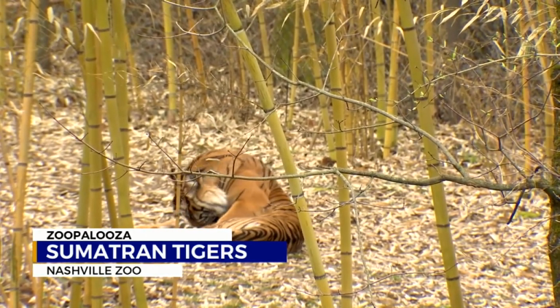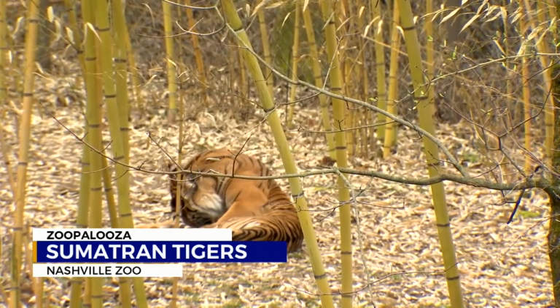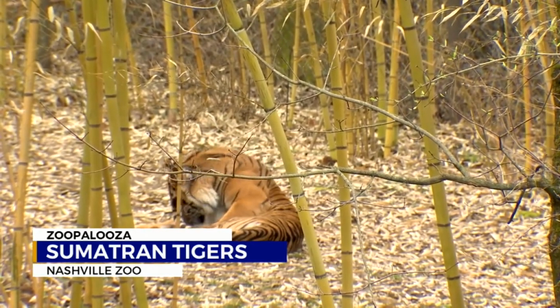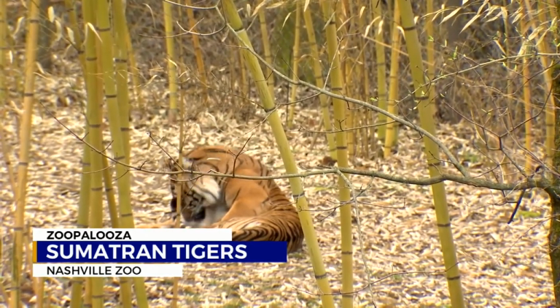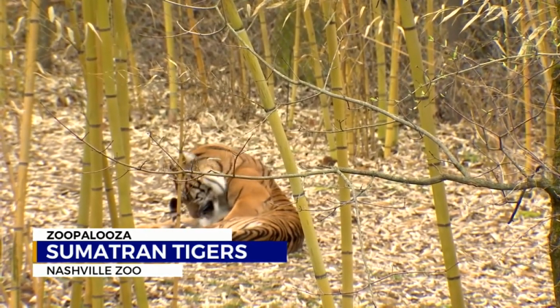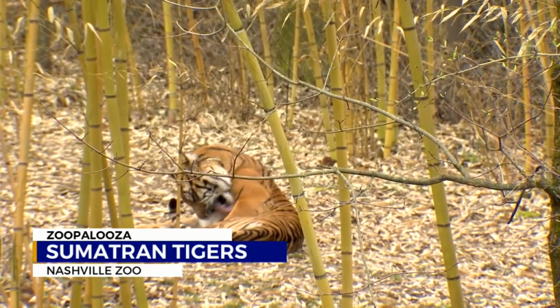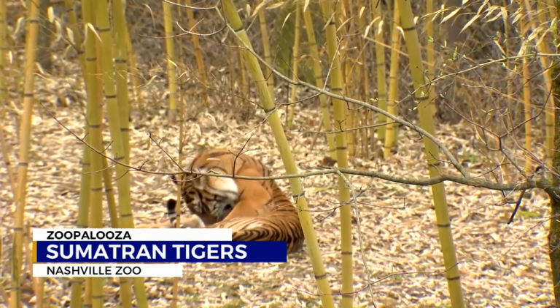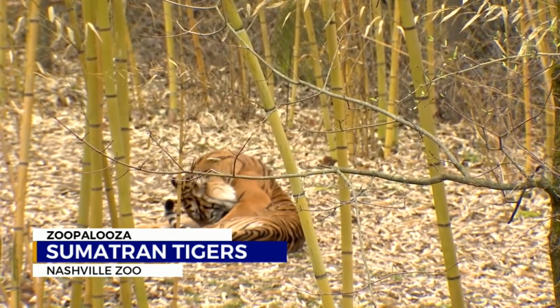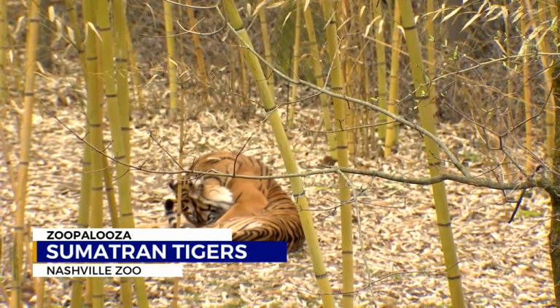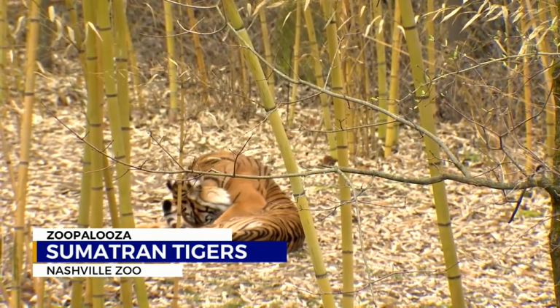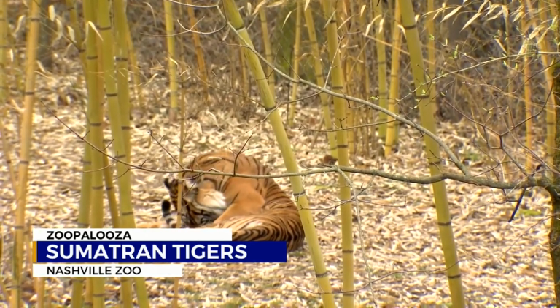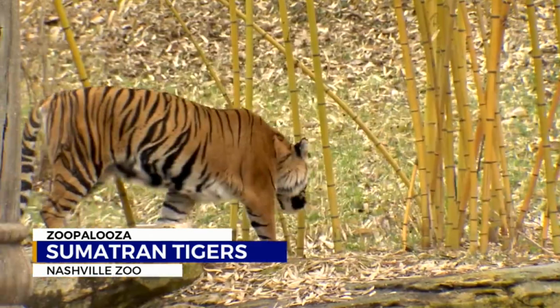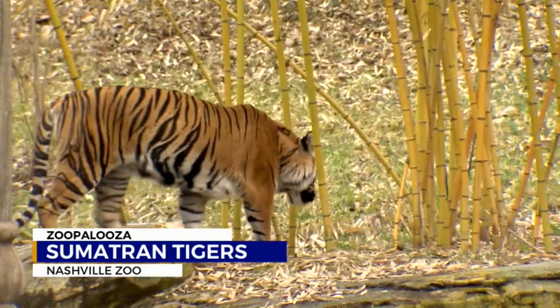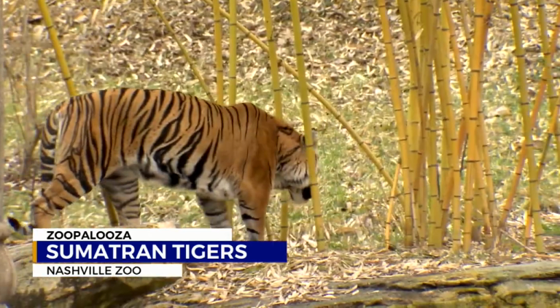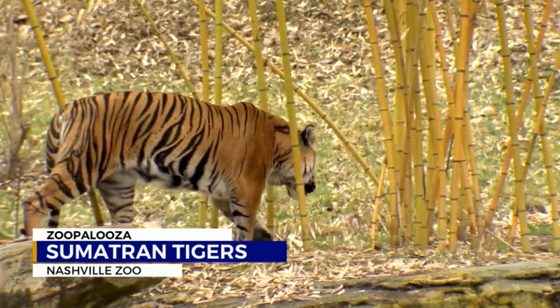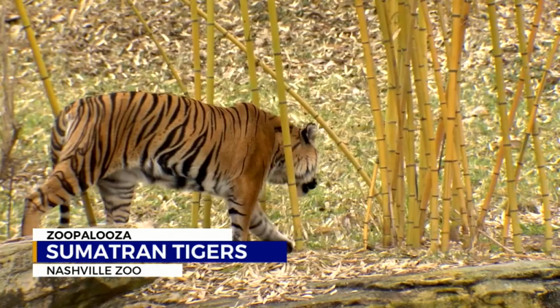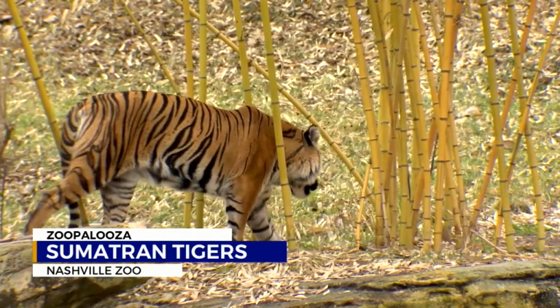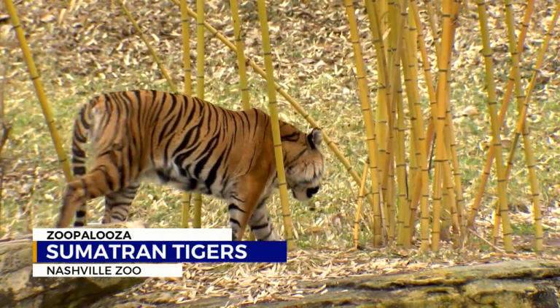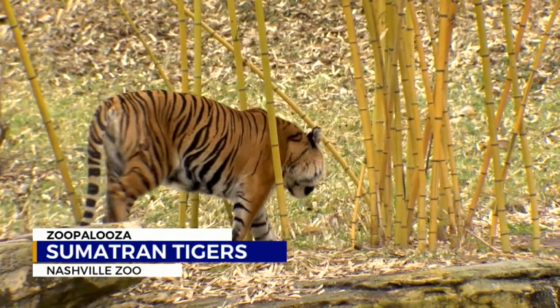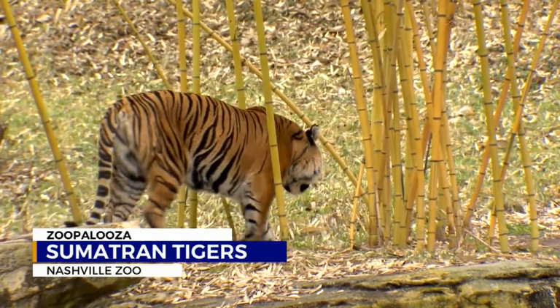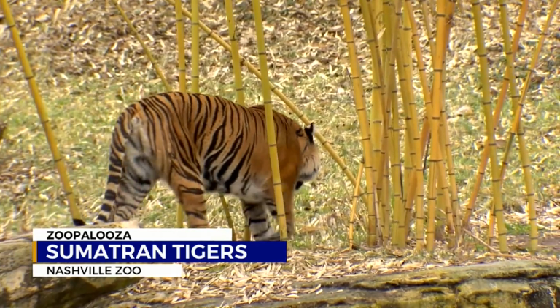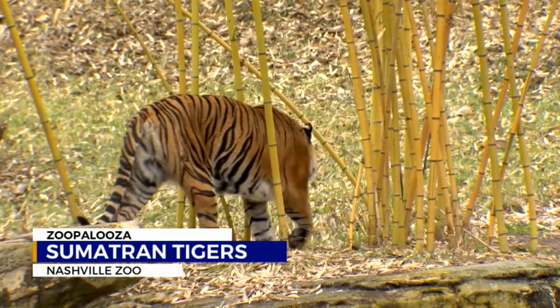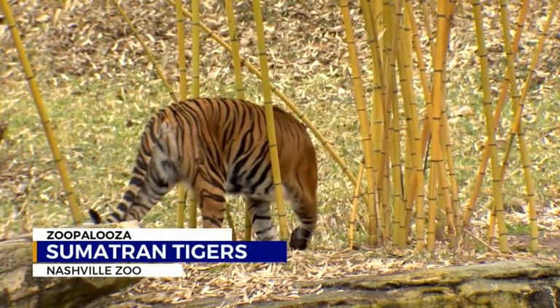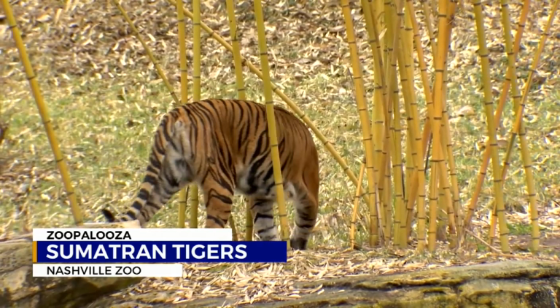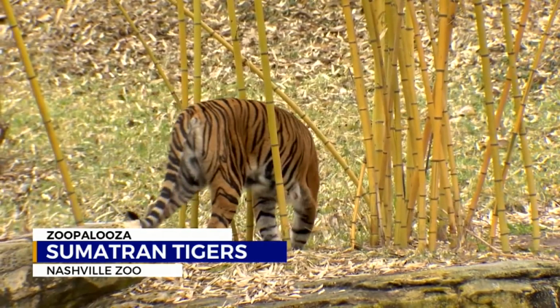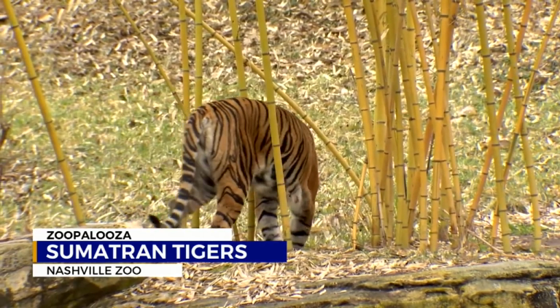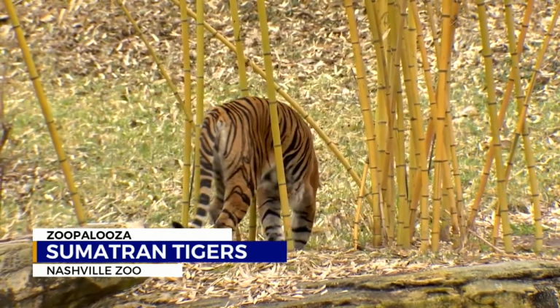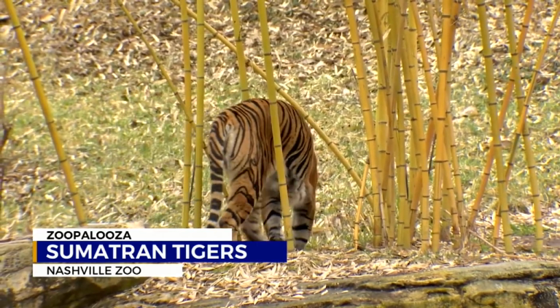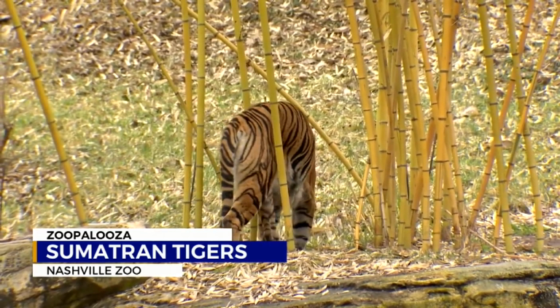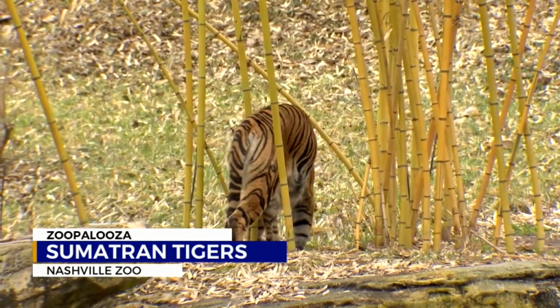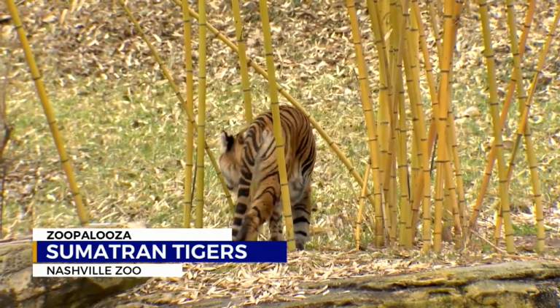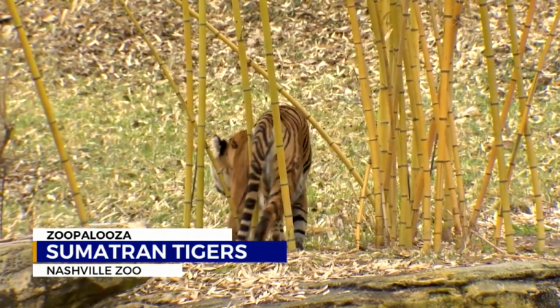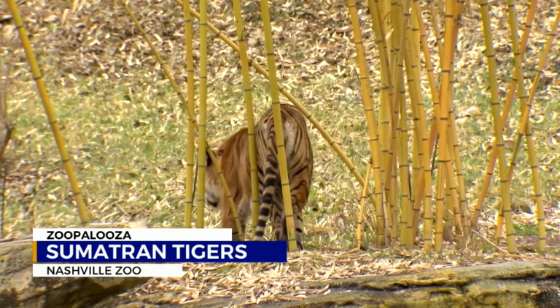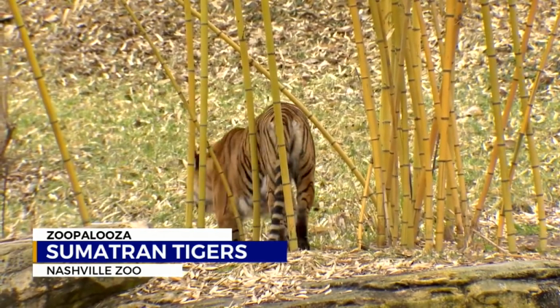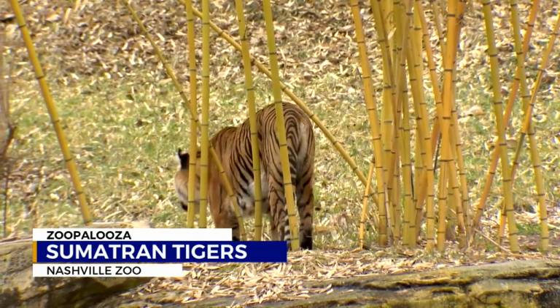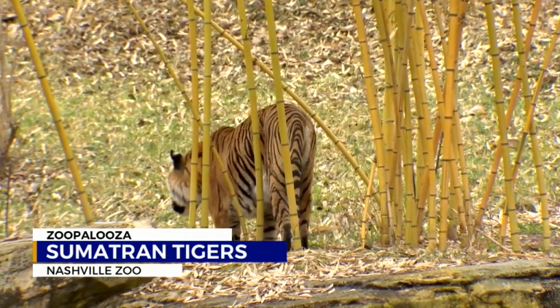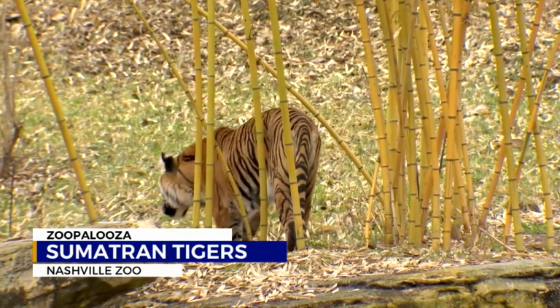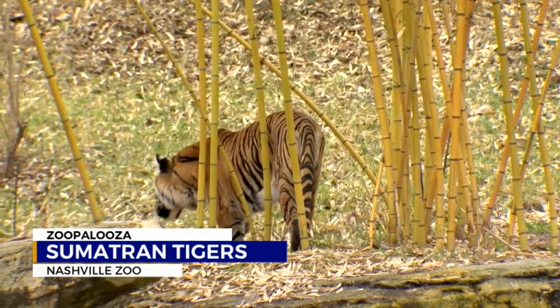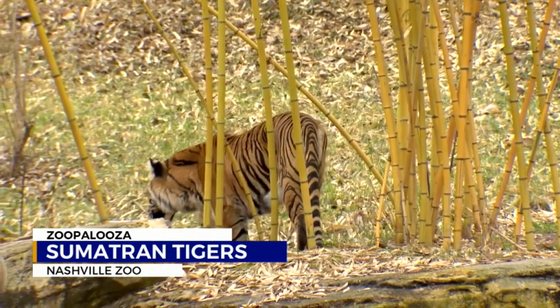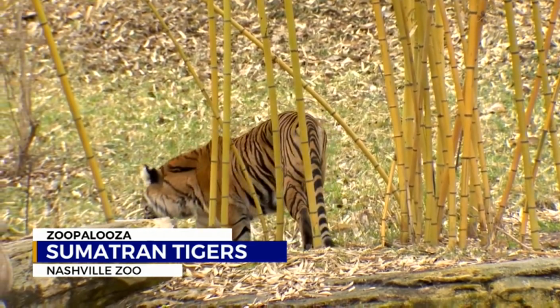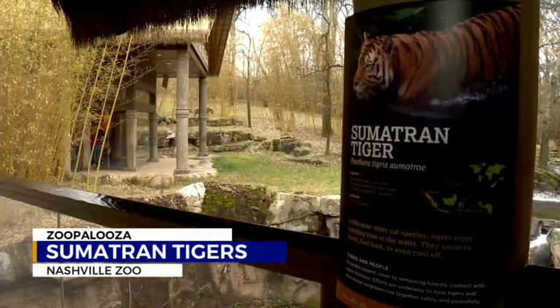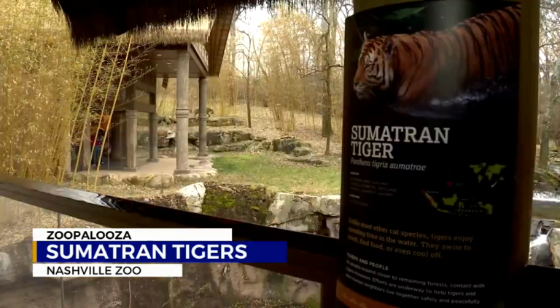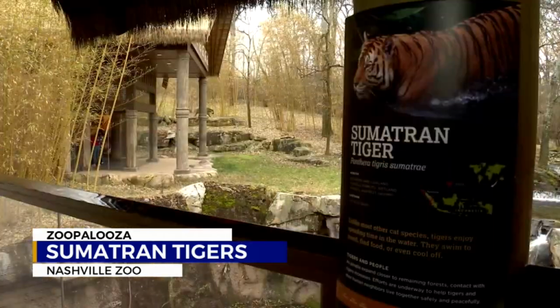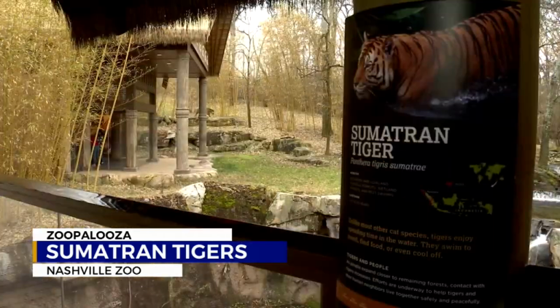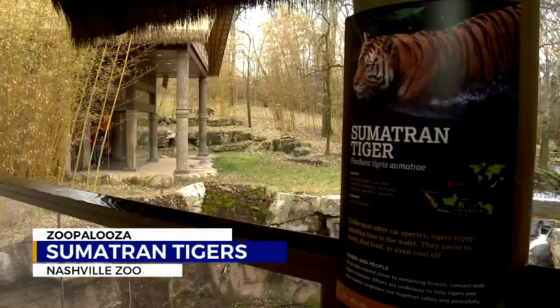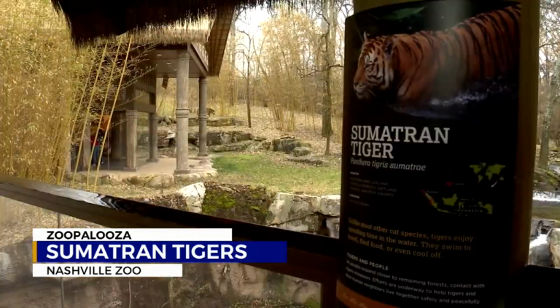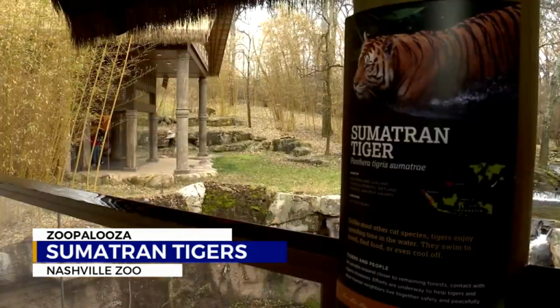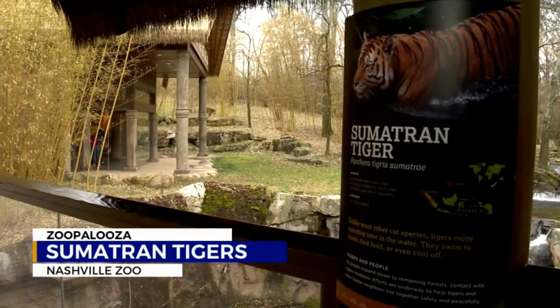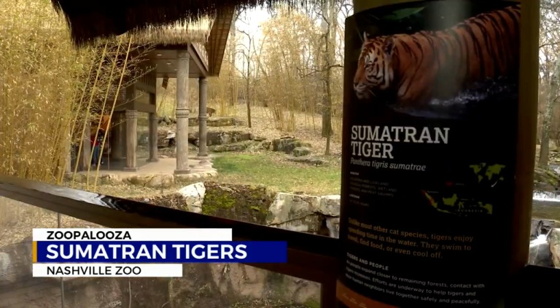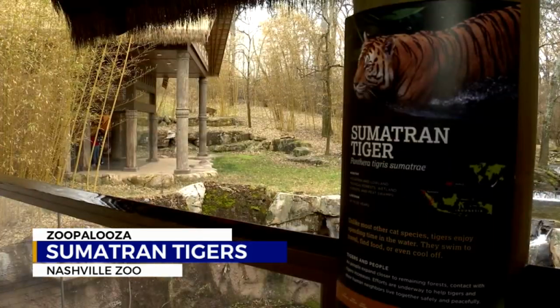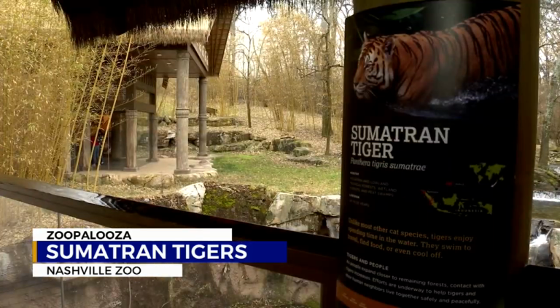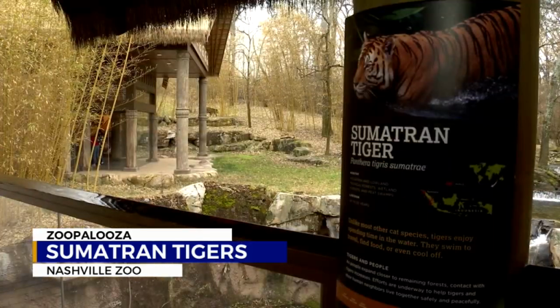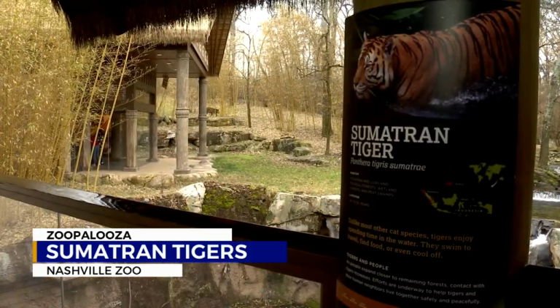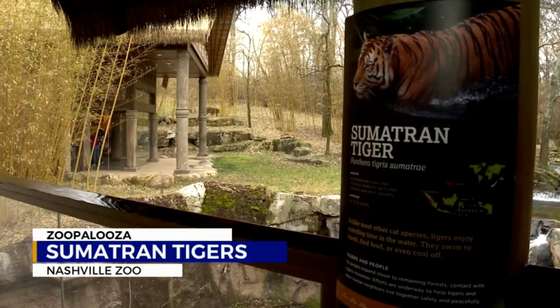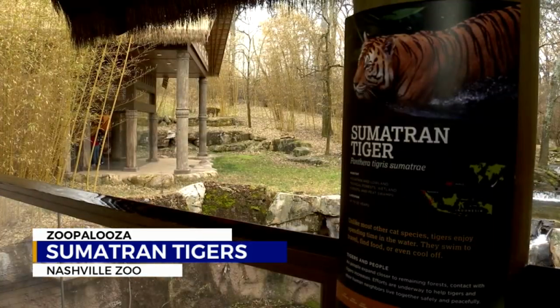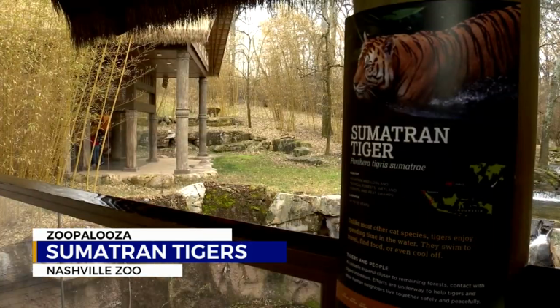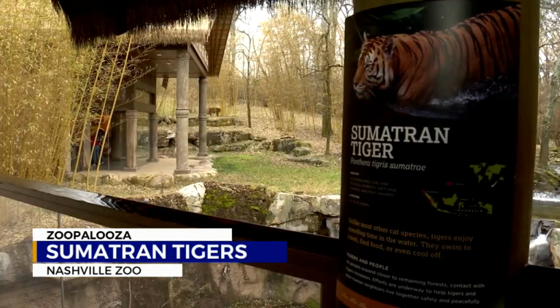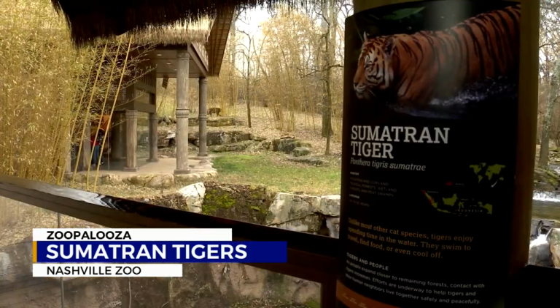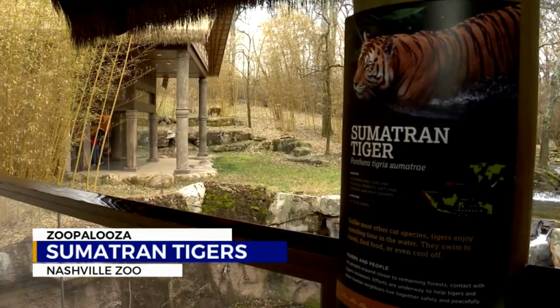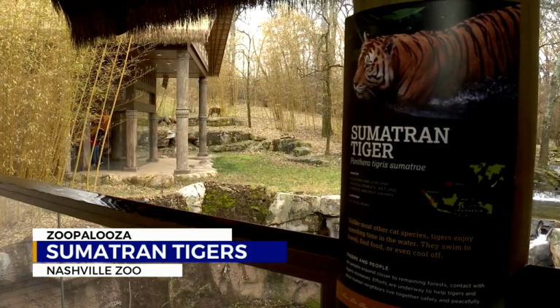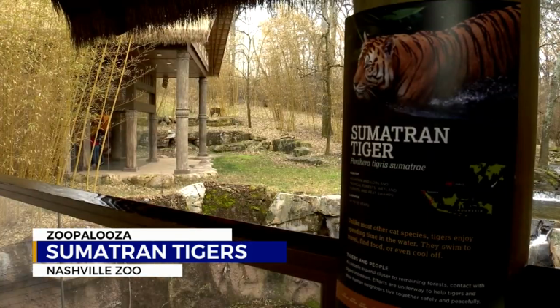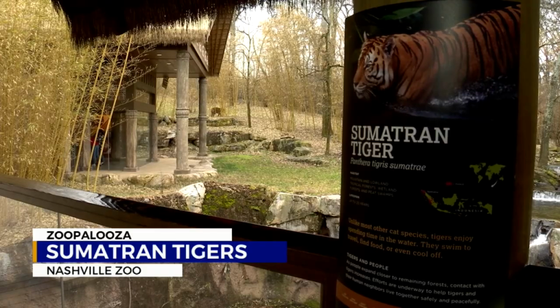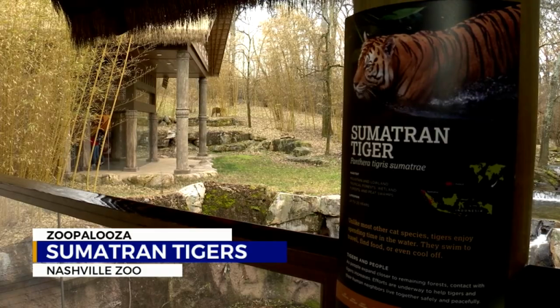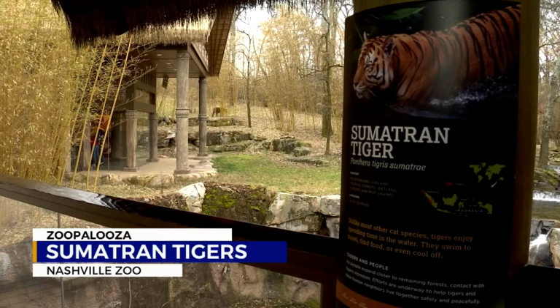Sassy, beautiful, and ominous. For this week's Zoopalooza, I'm Davis Nolan, News 2.